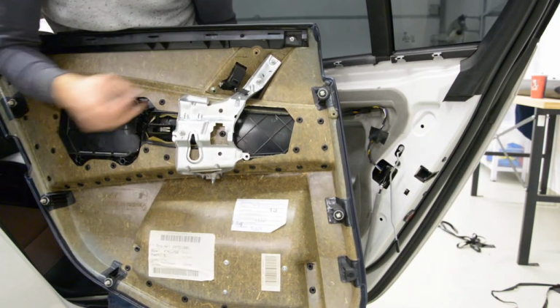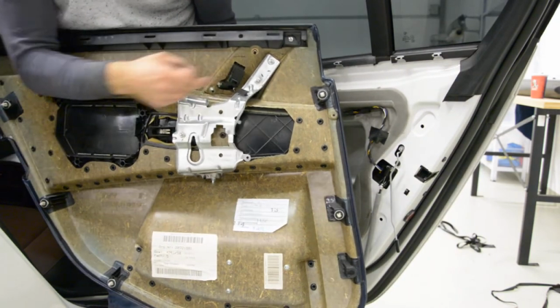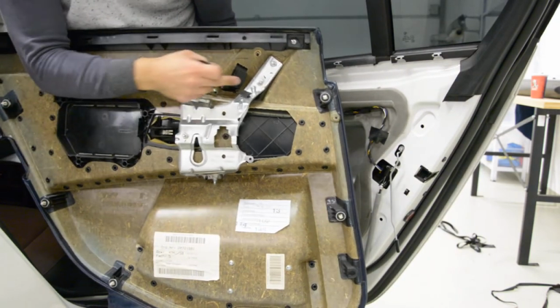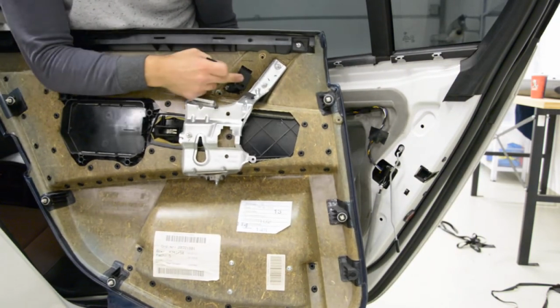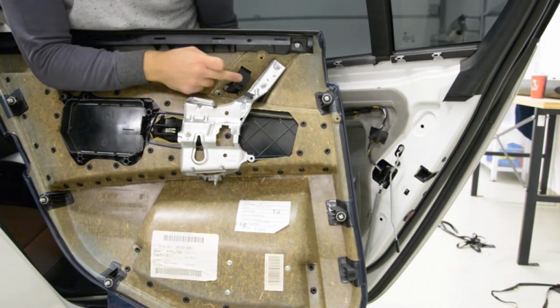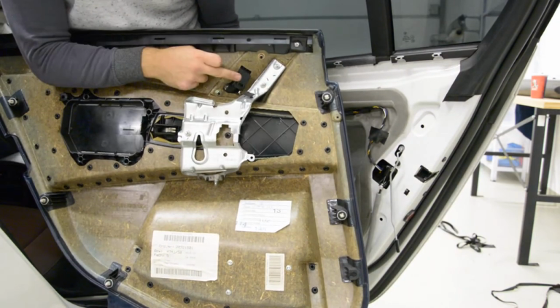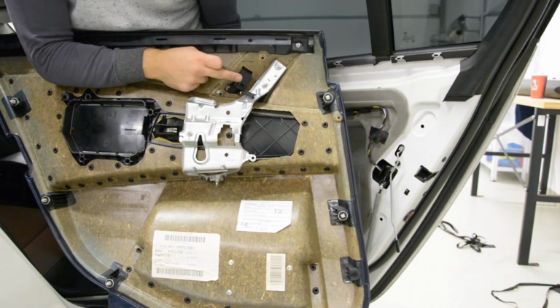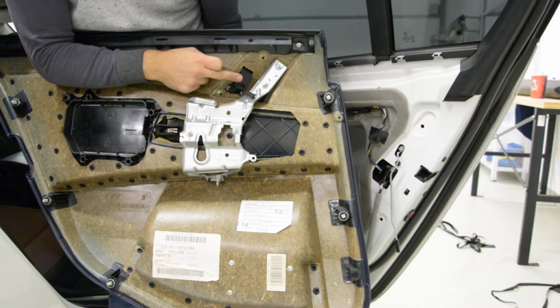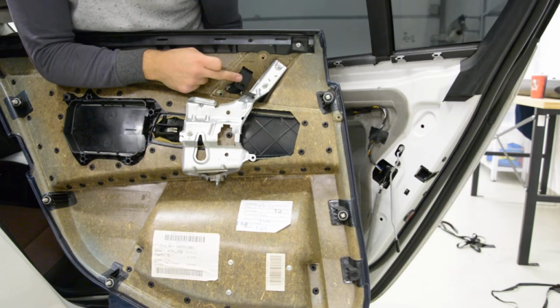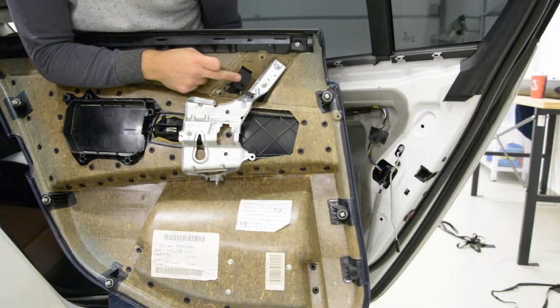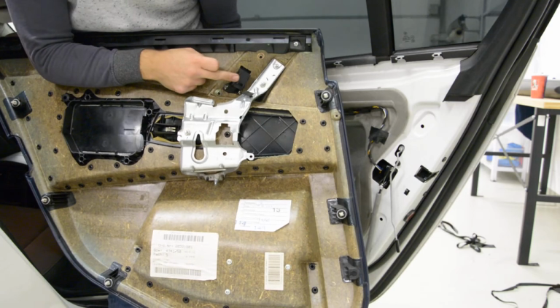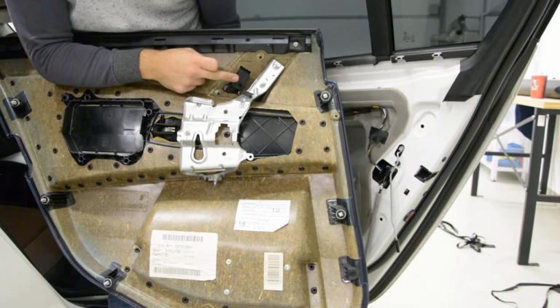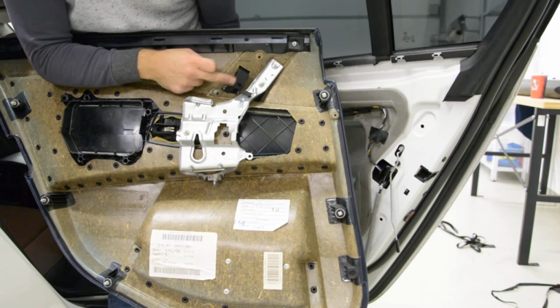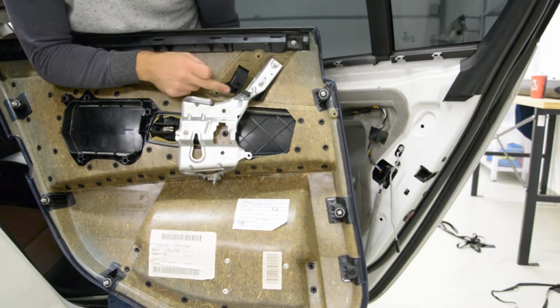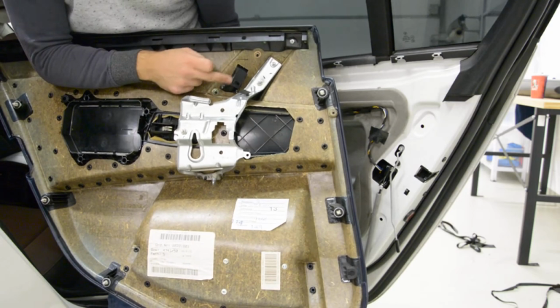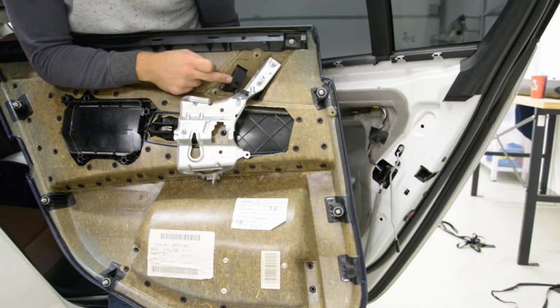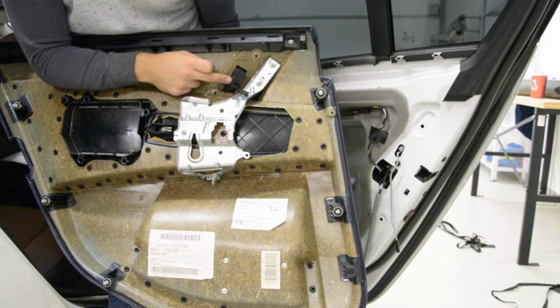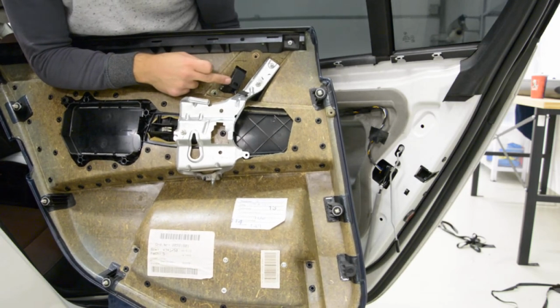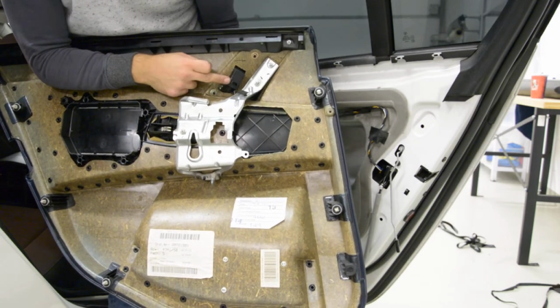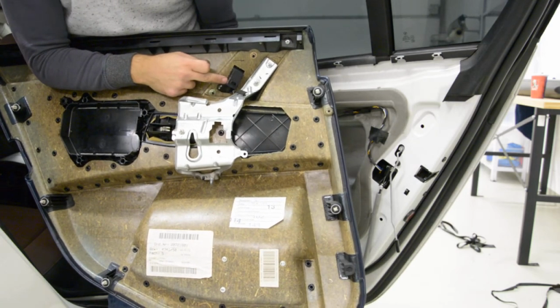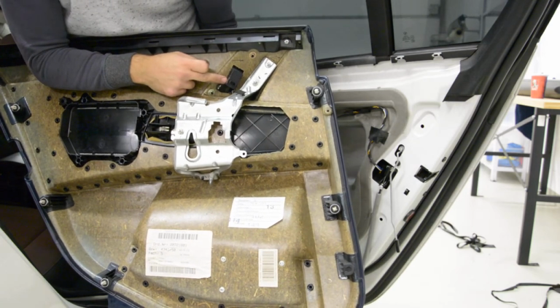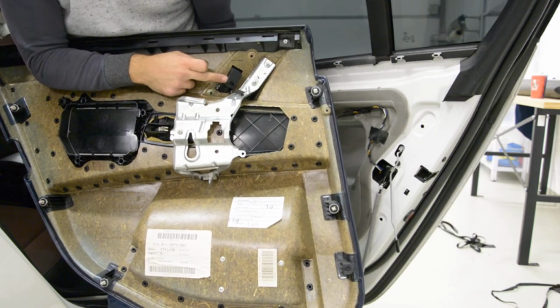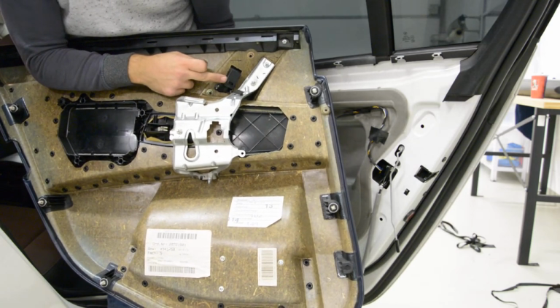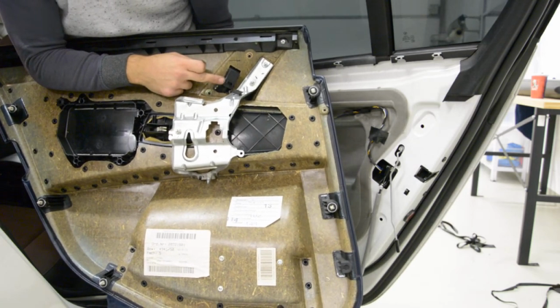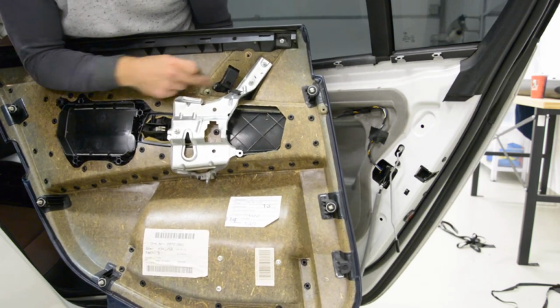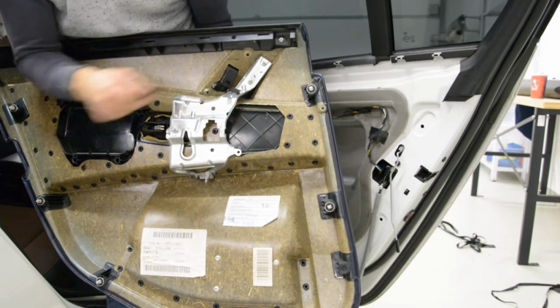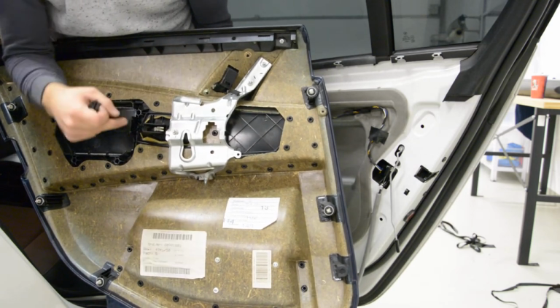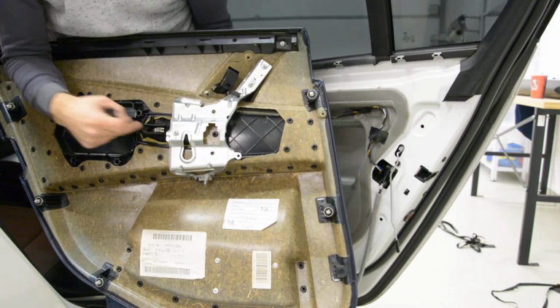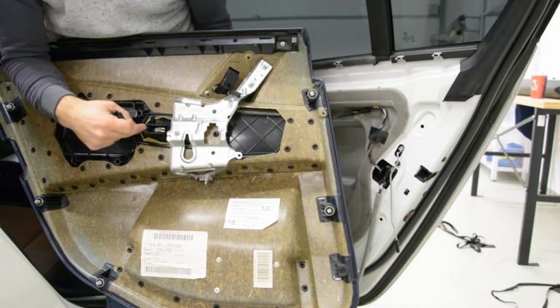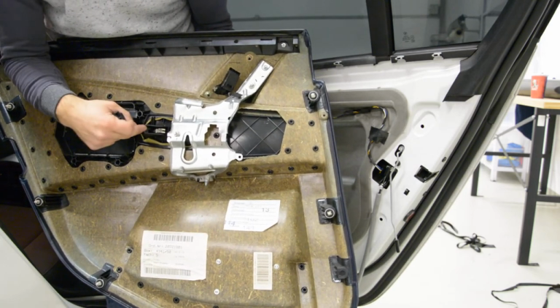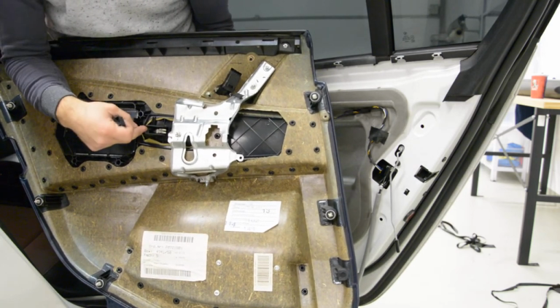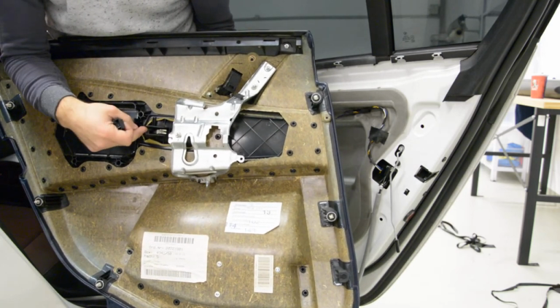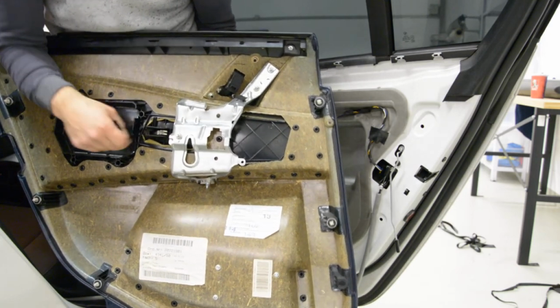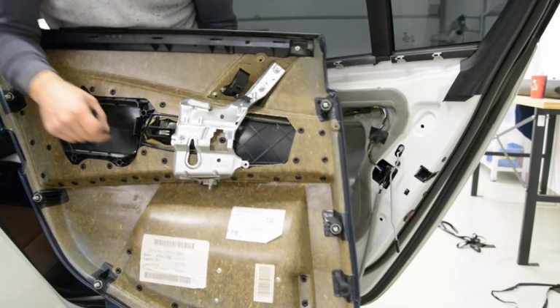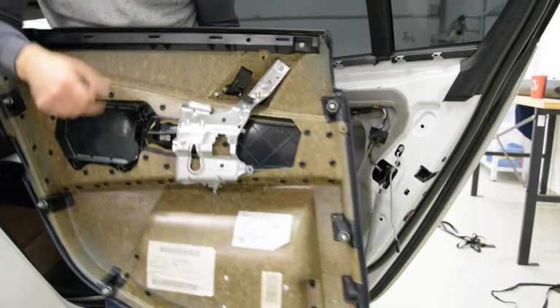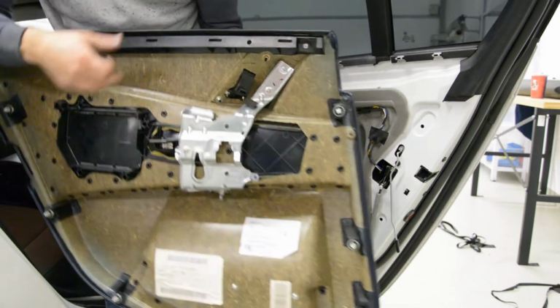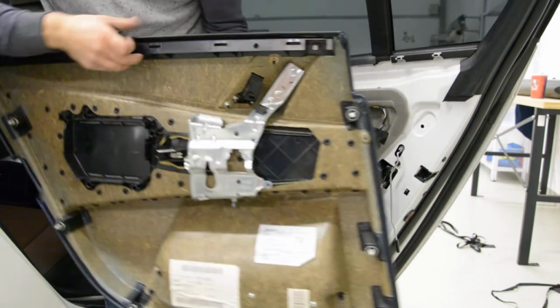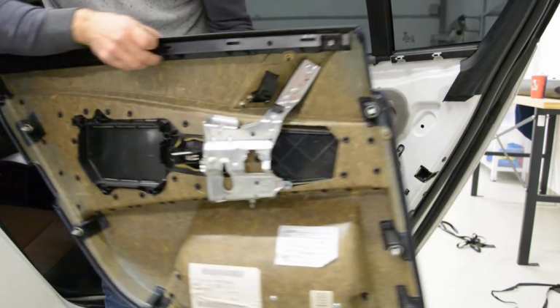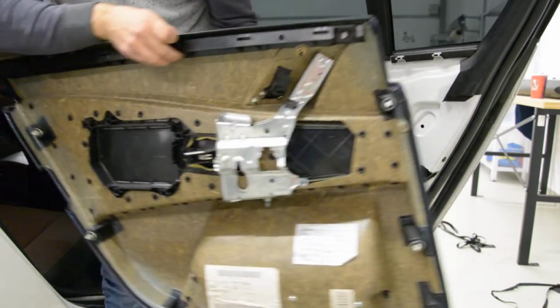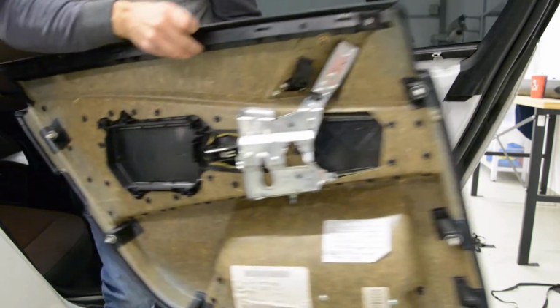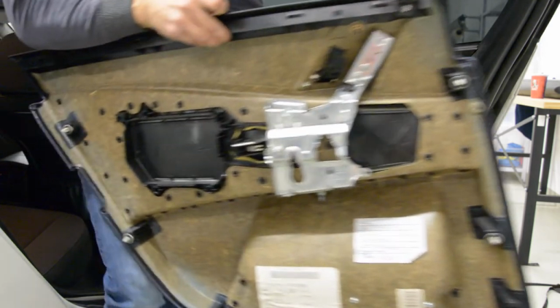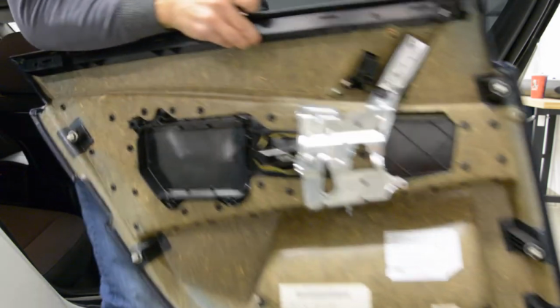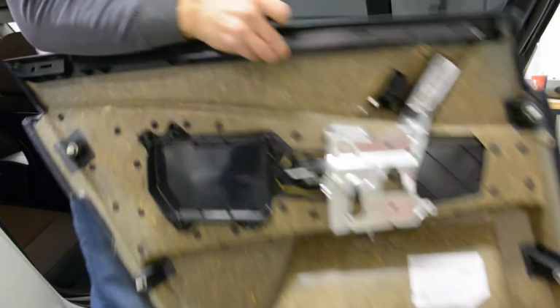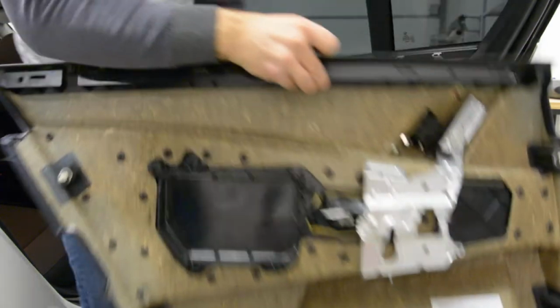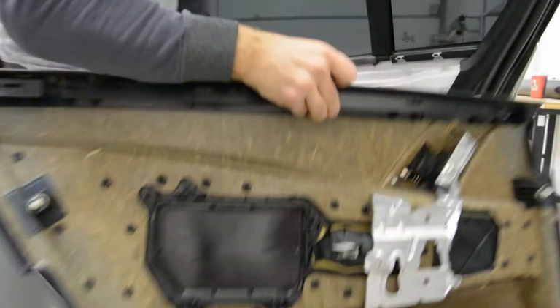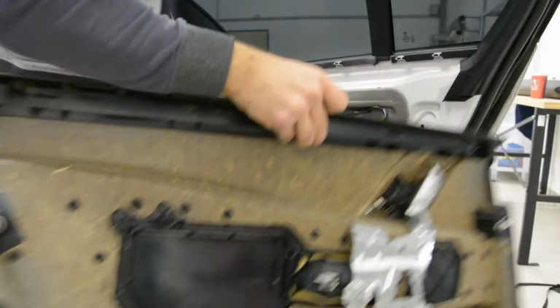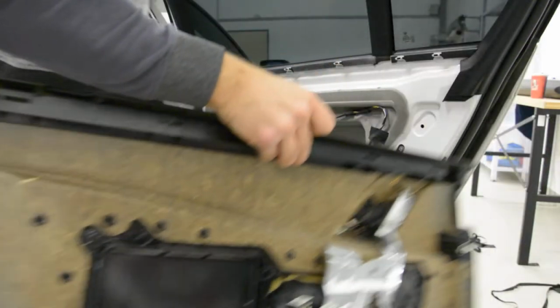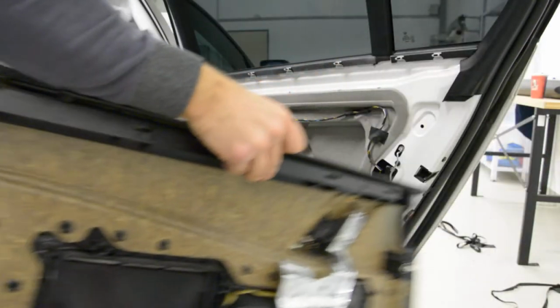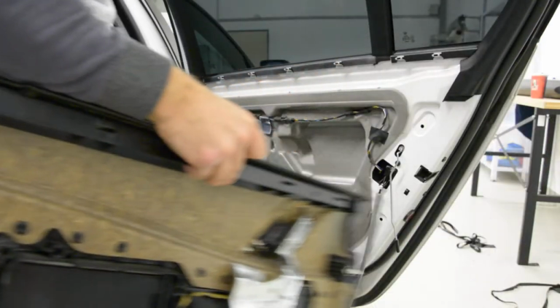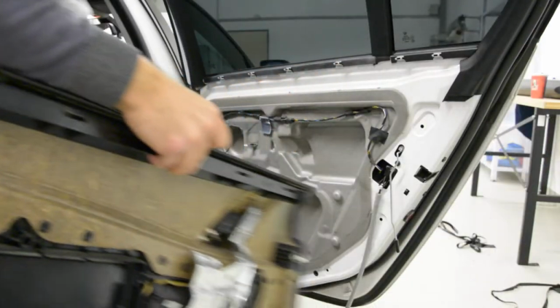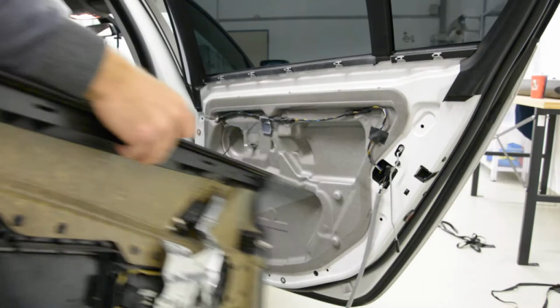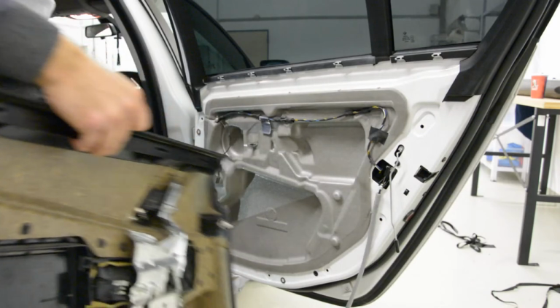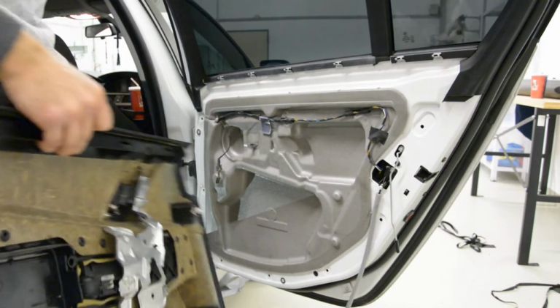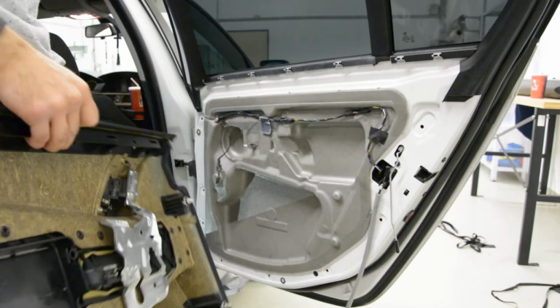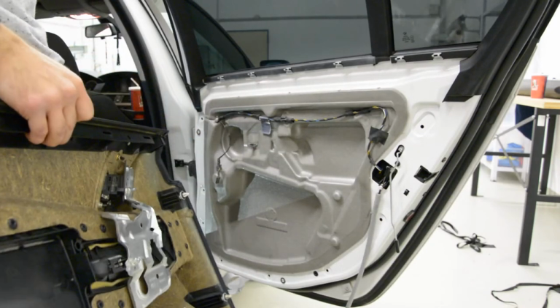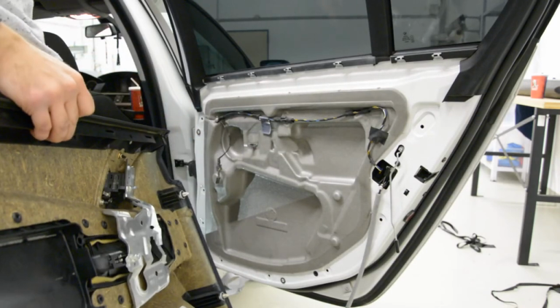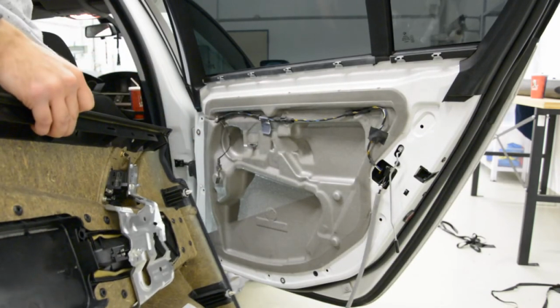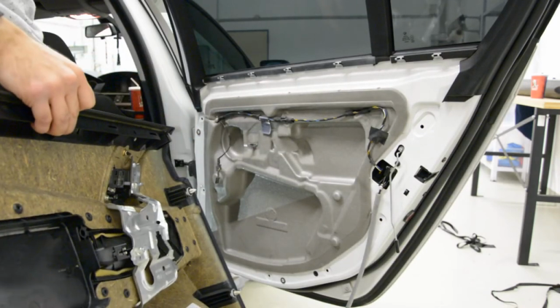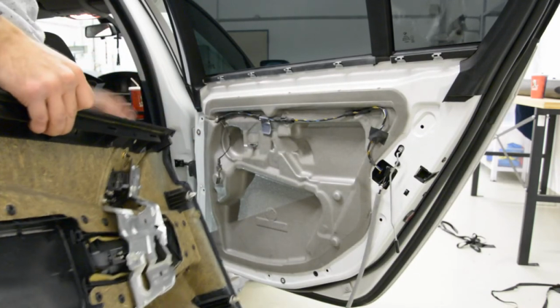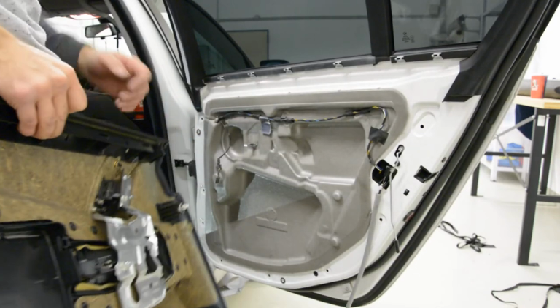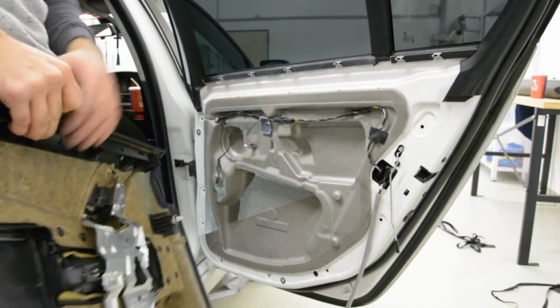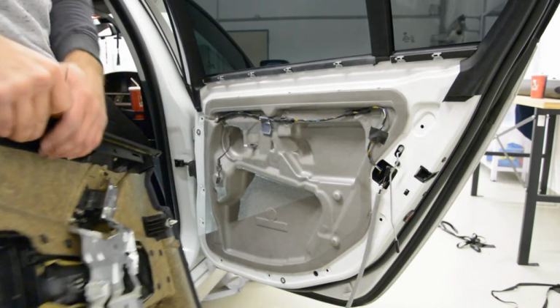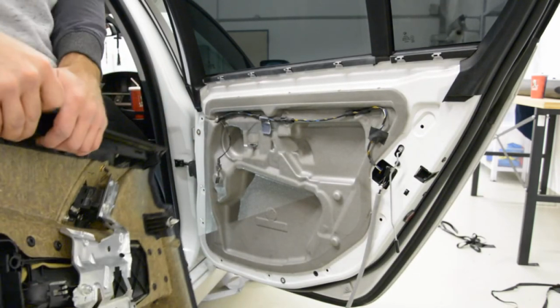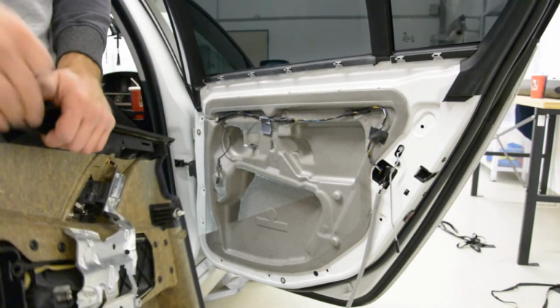You must unplug the cable for the window motor and the cable for the locking doors. This is it, thank you and bye-bye.